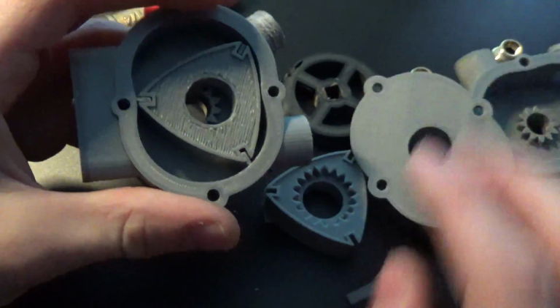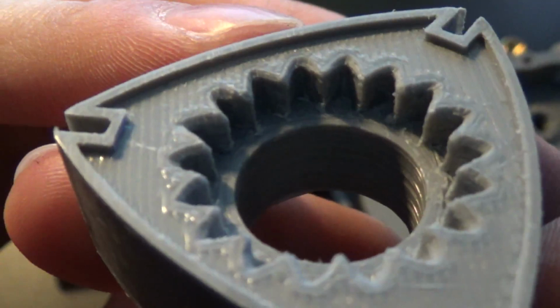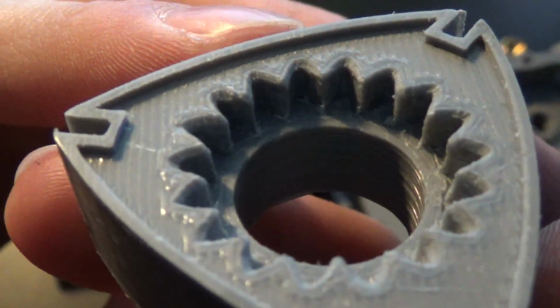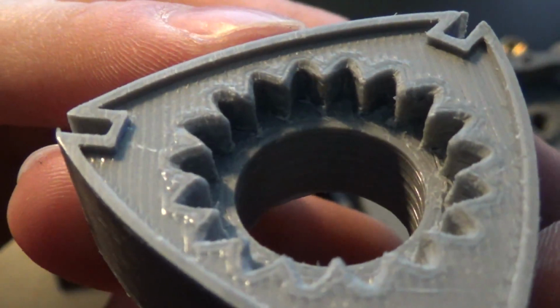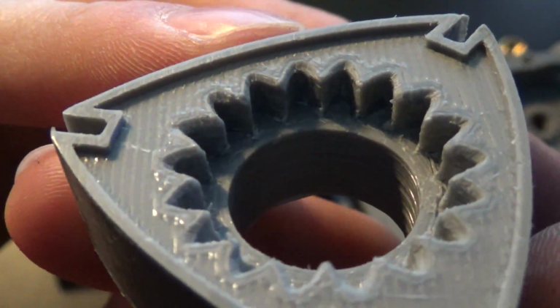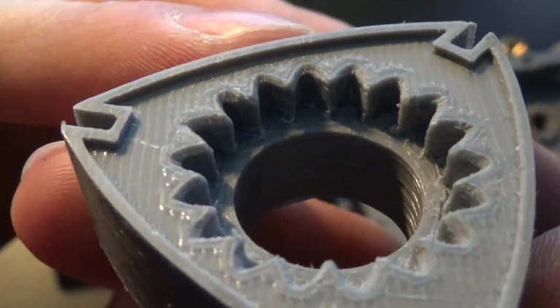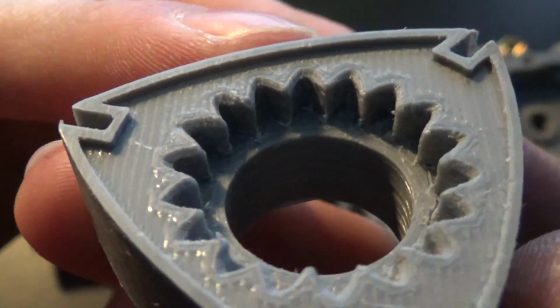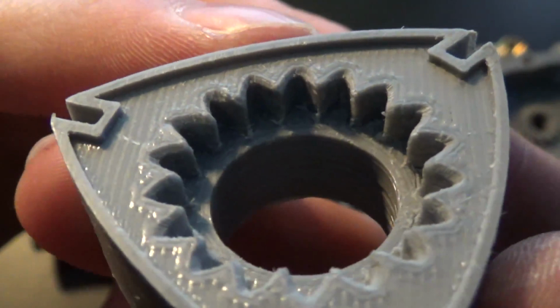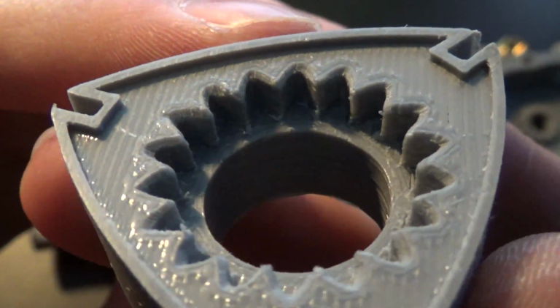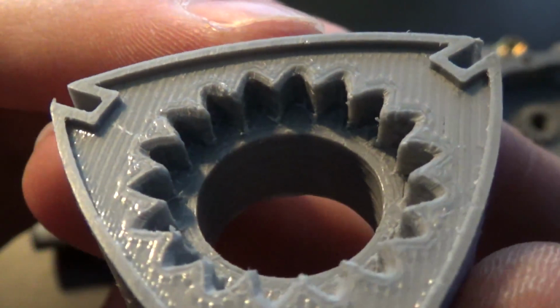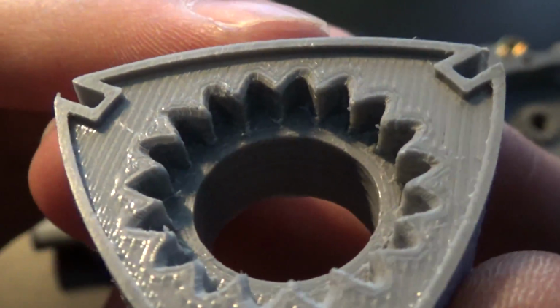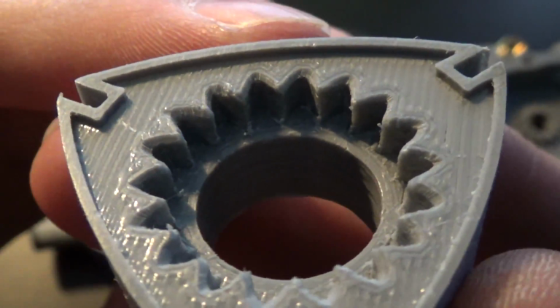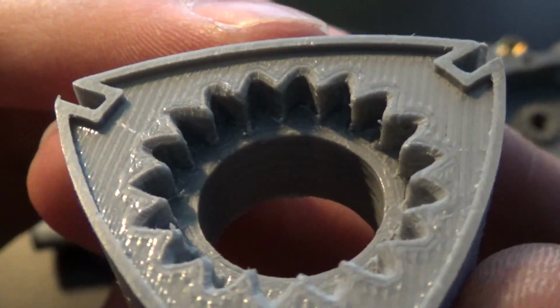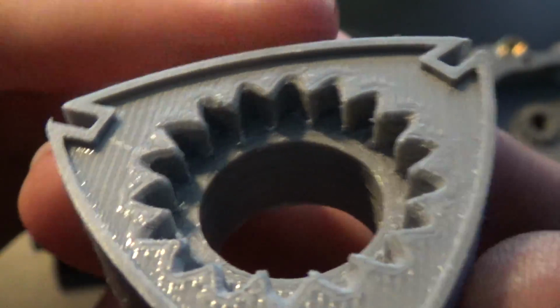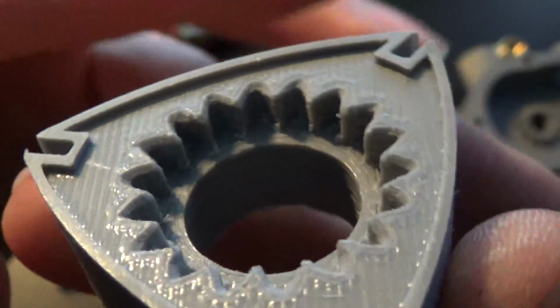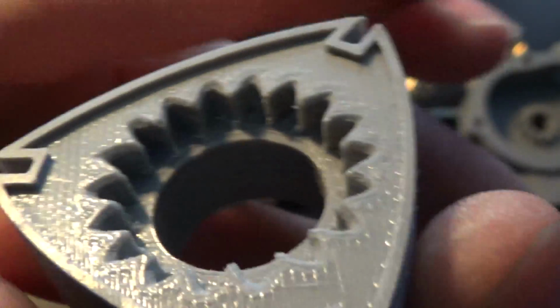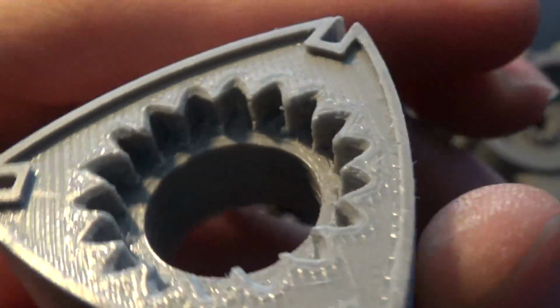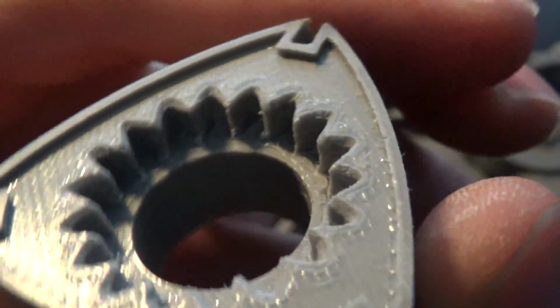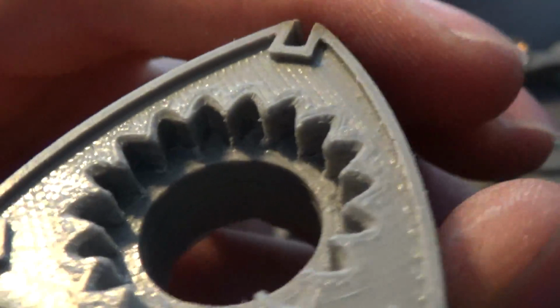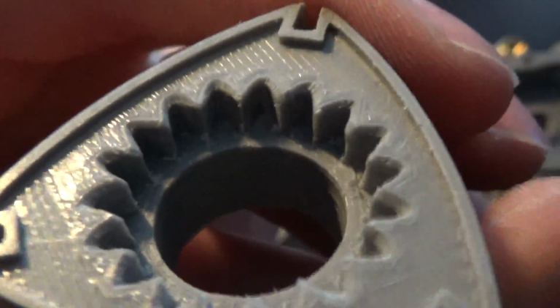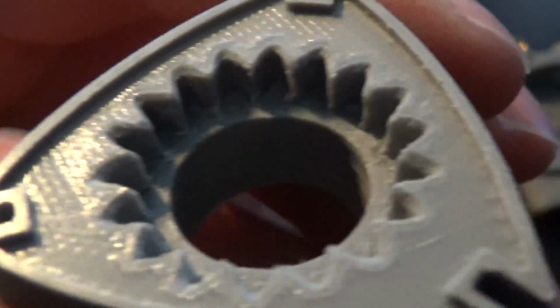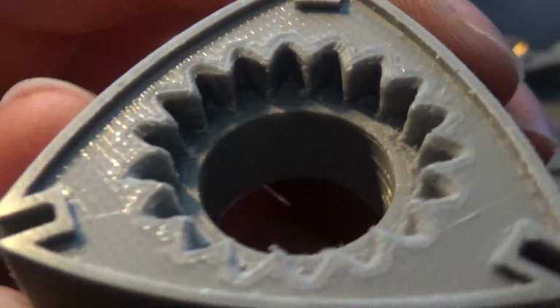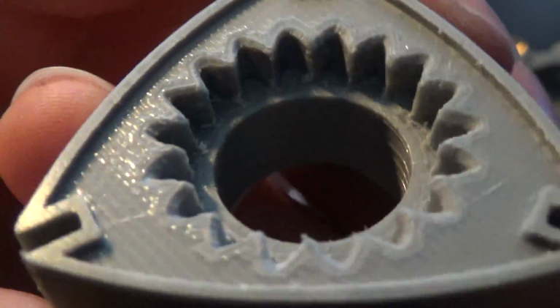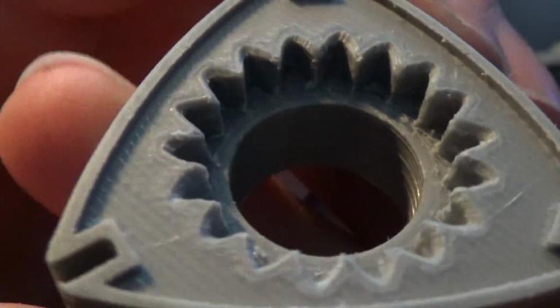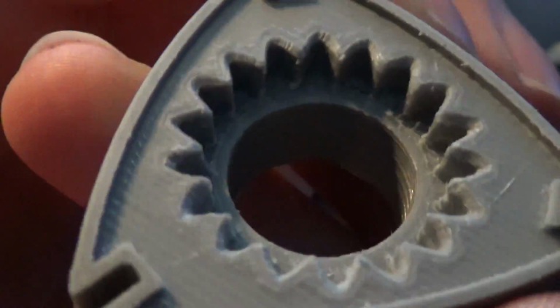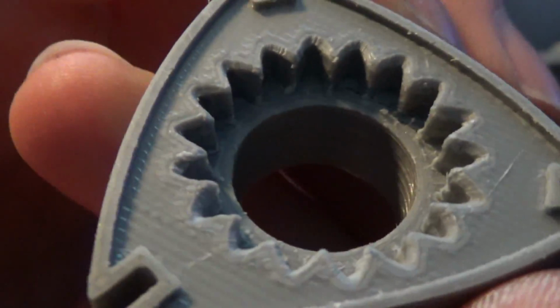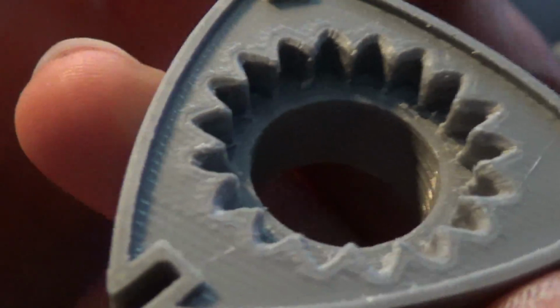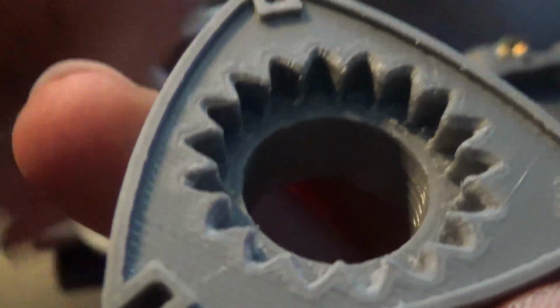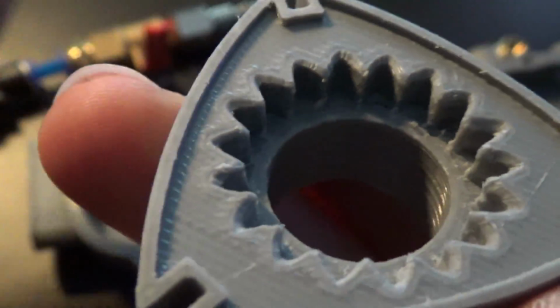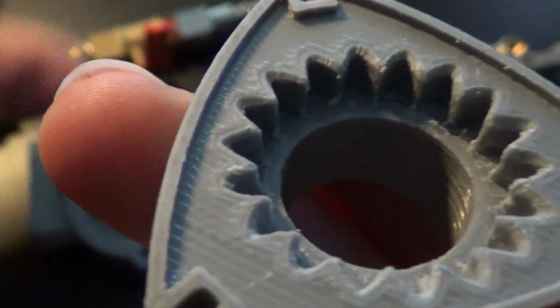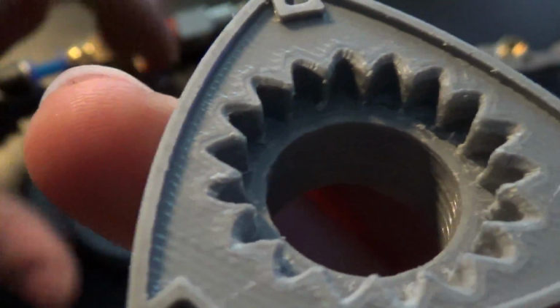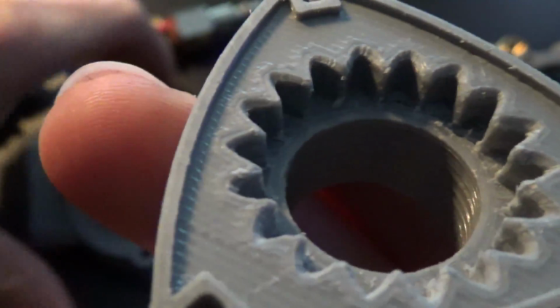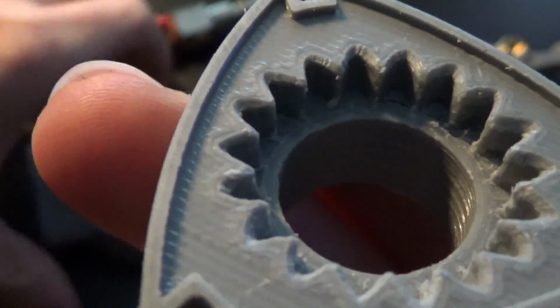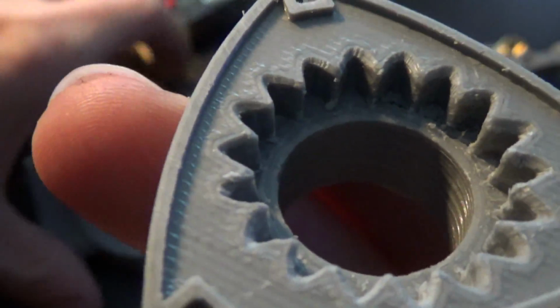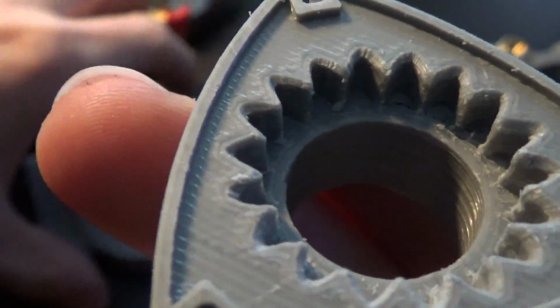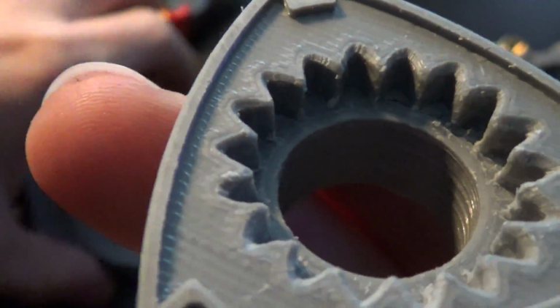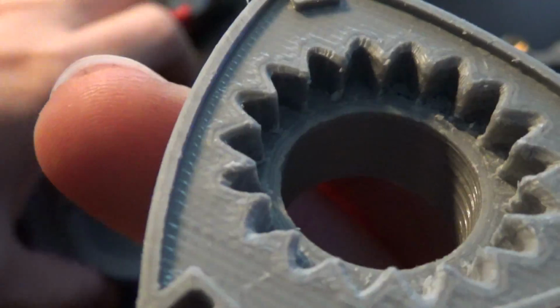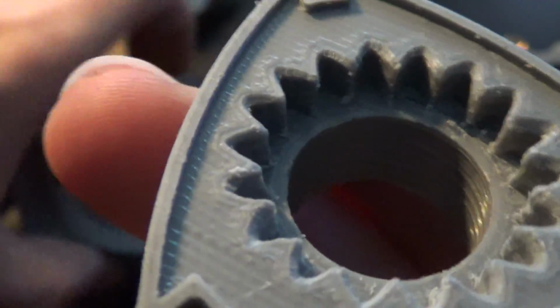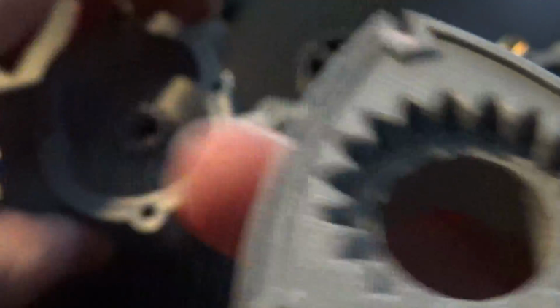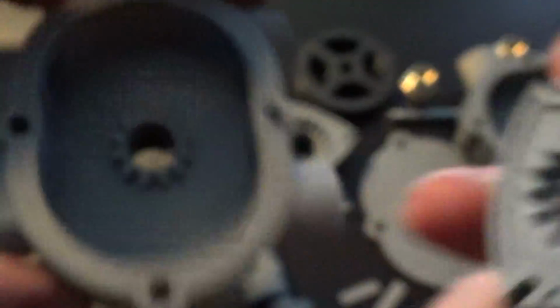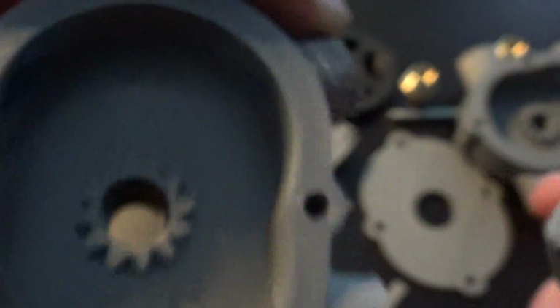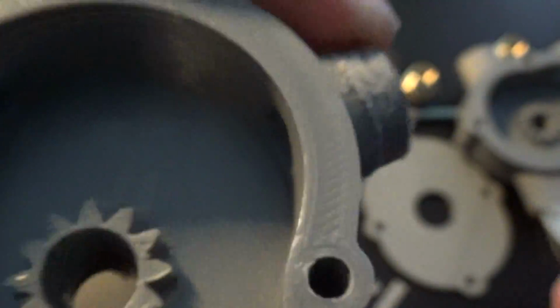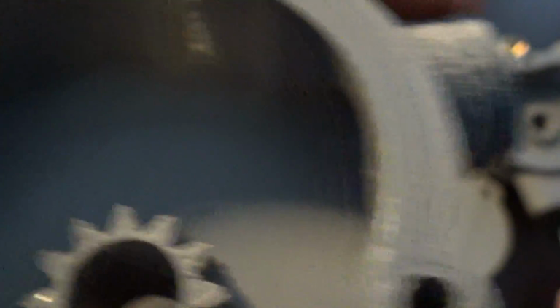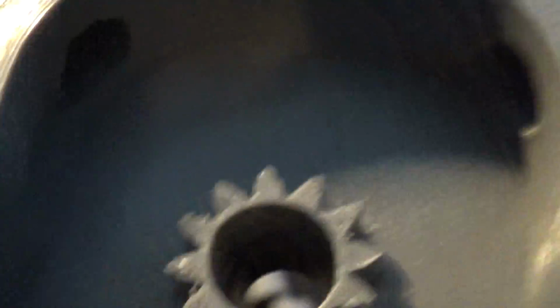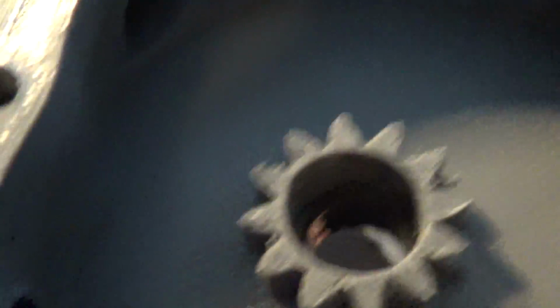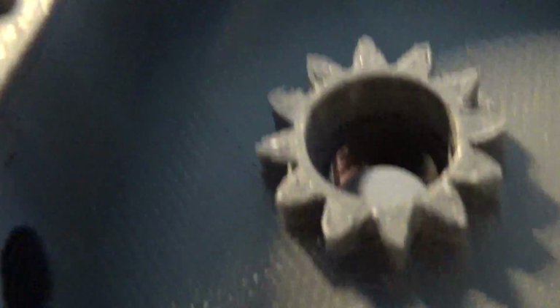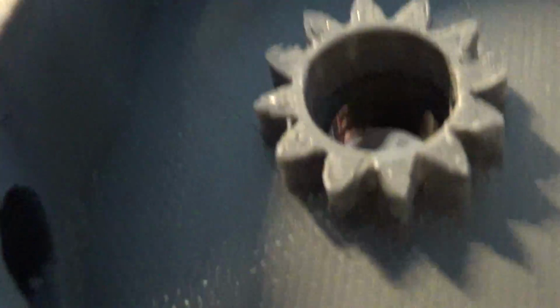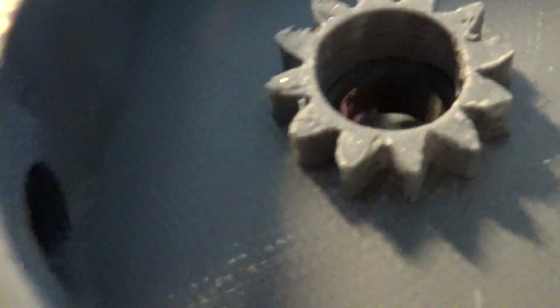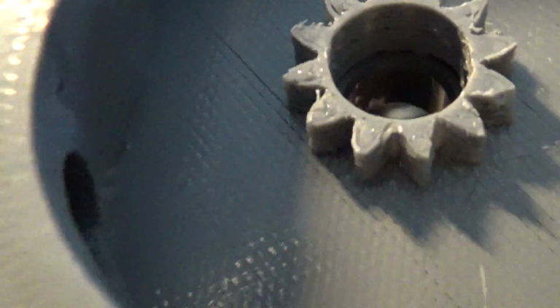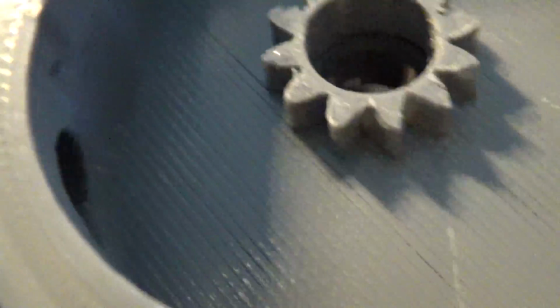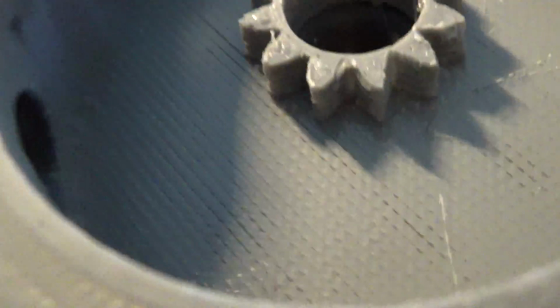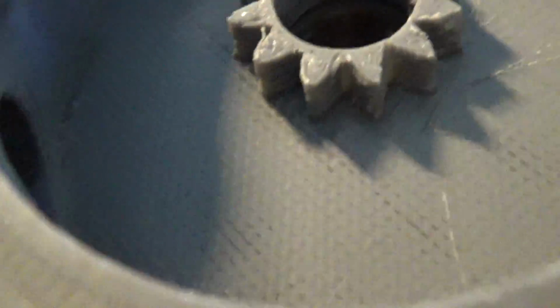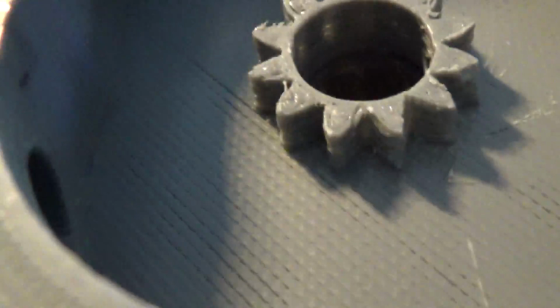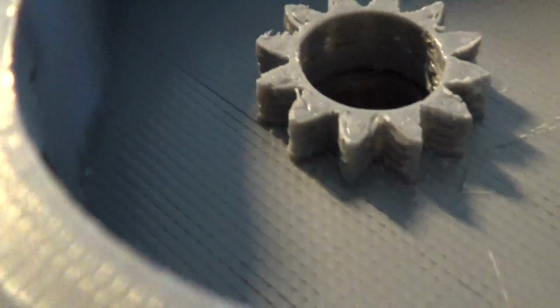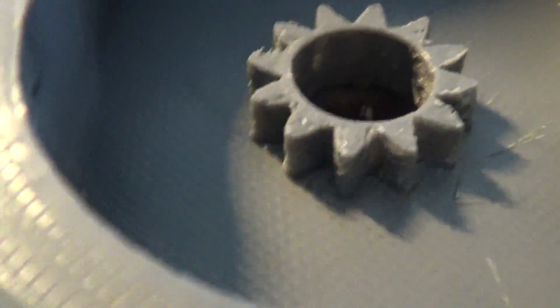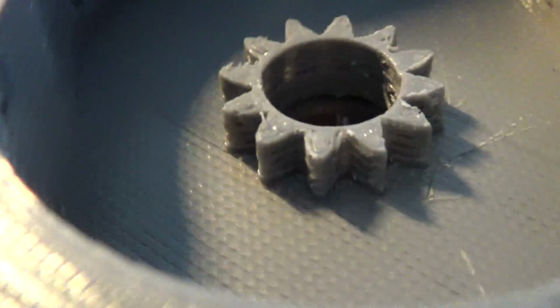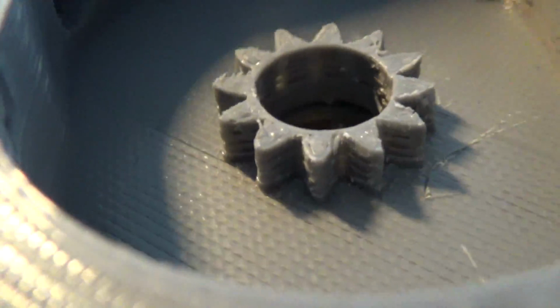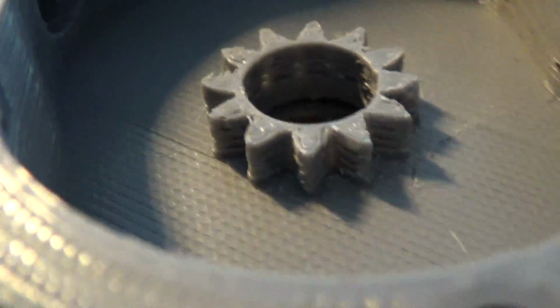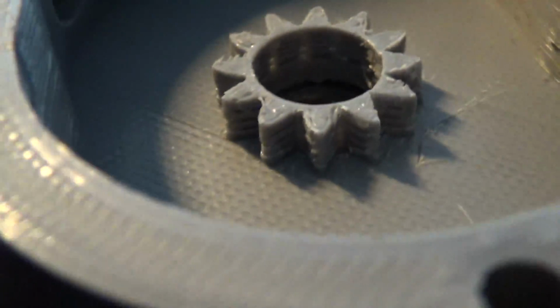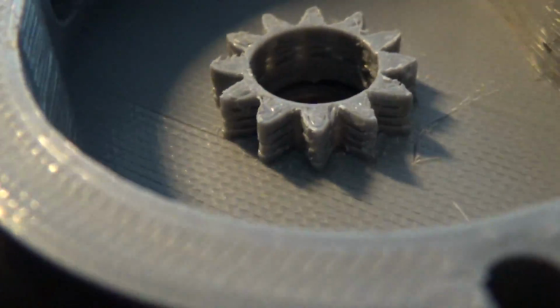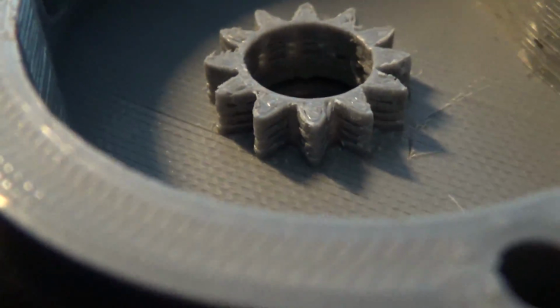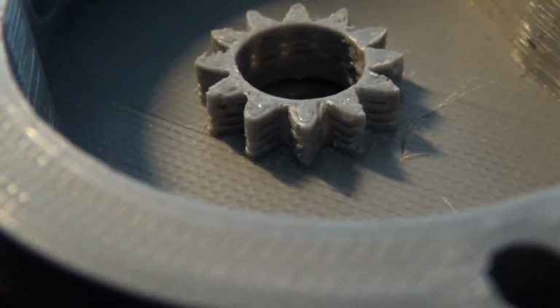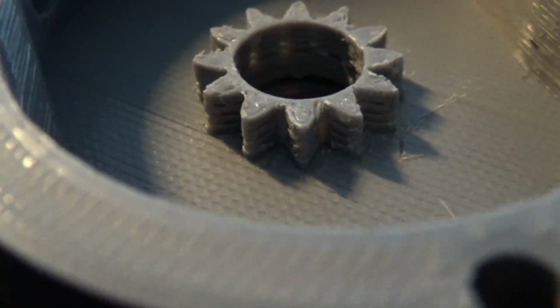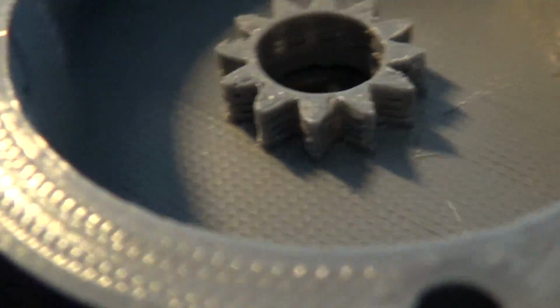In my previous designs, the teeth were having trouble meshing. I fixed this issue by increasing the pressure angle and shaping the teeth up with a knife.